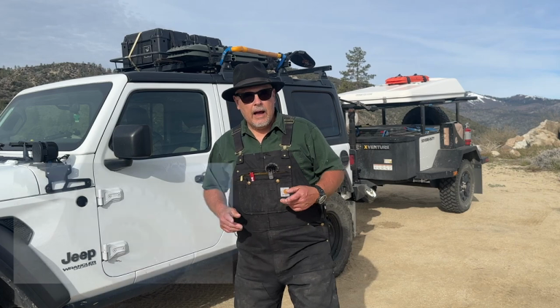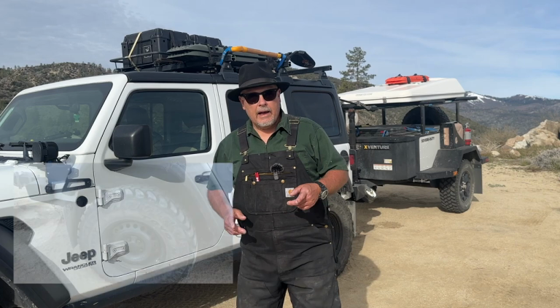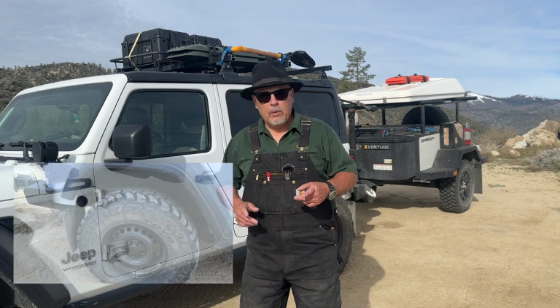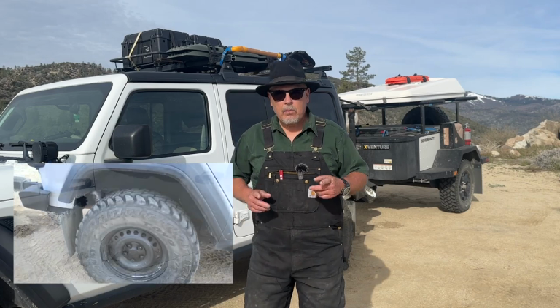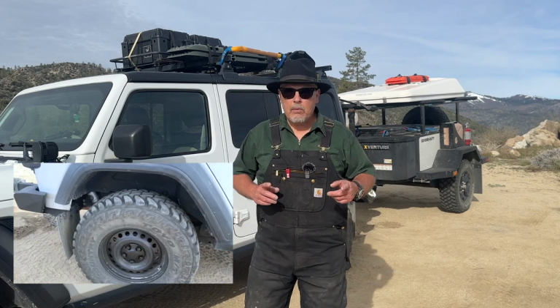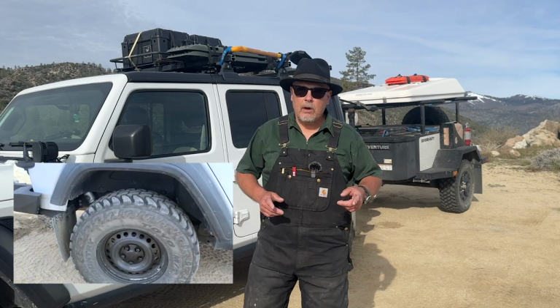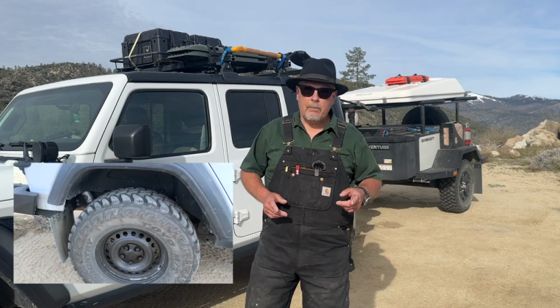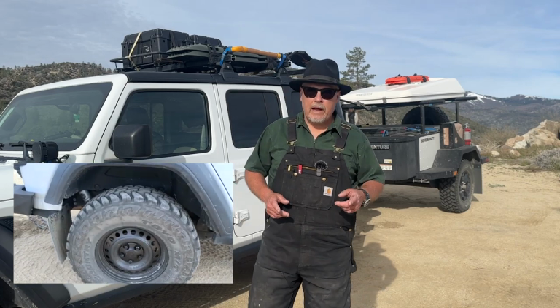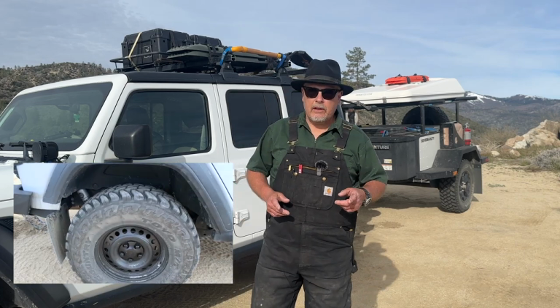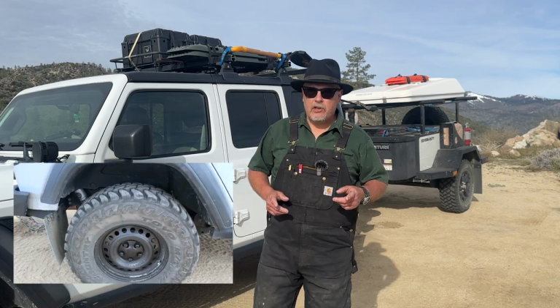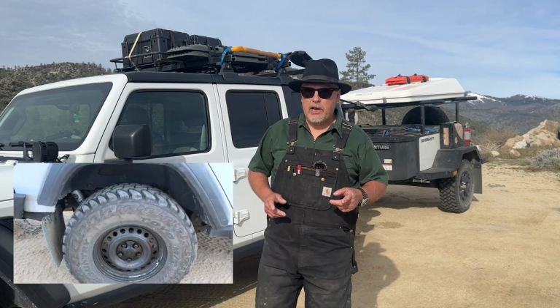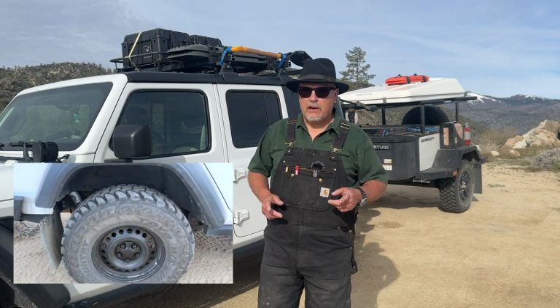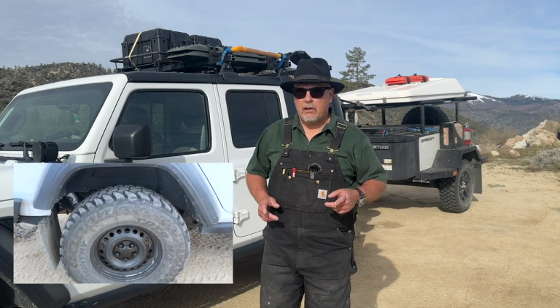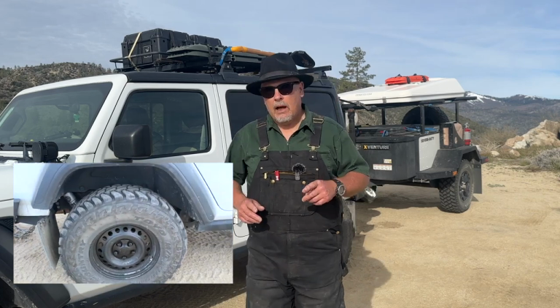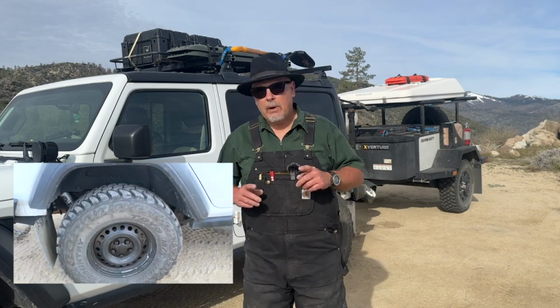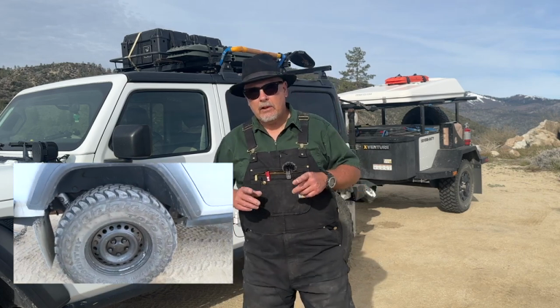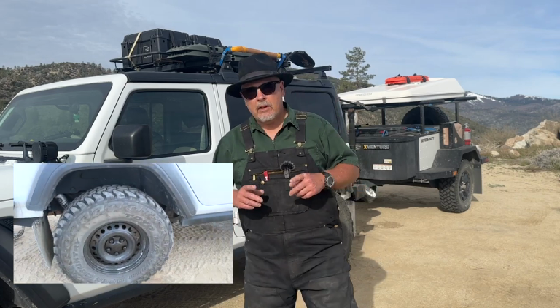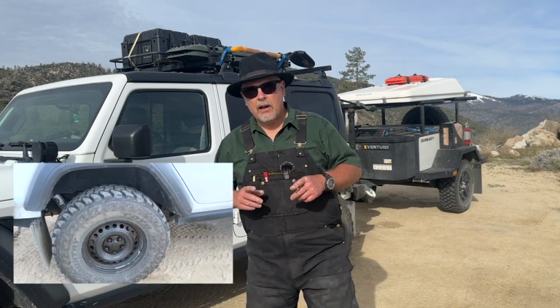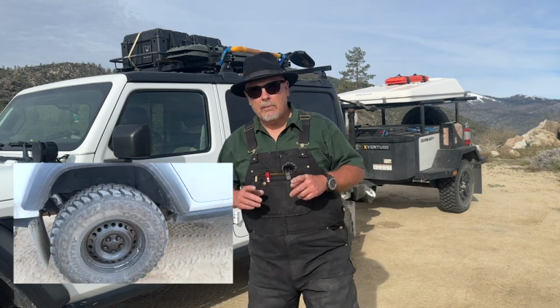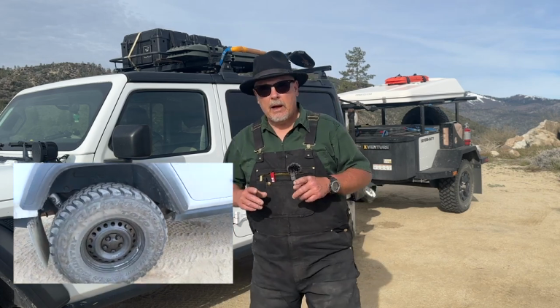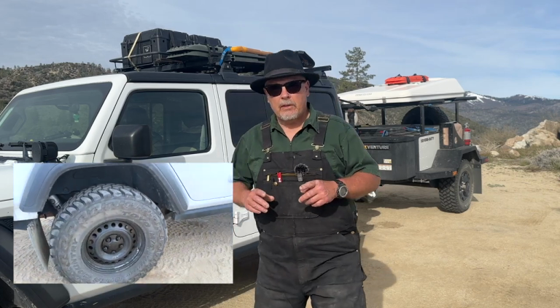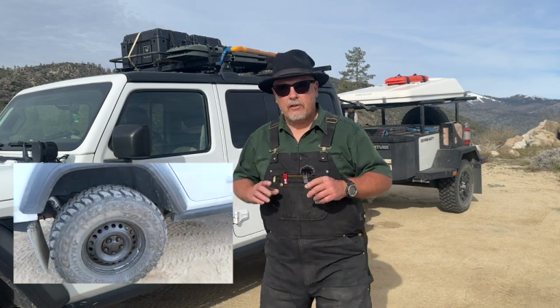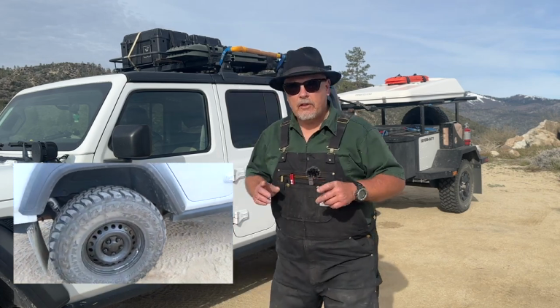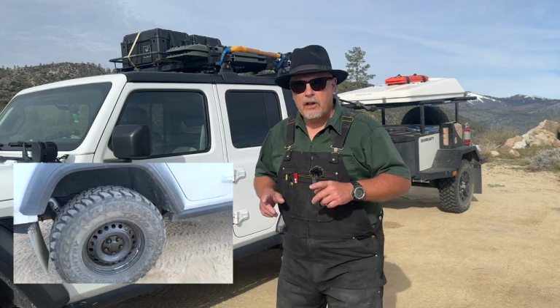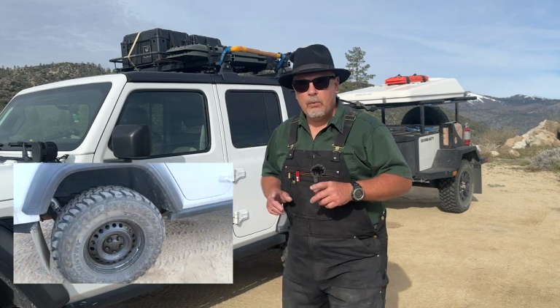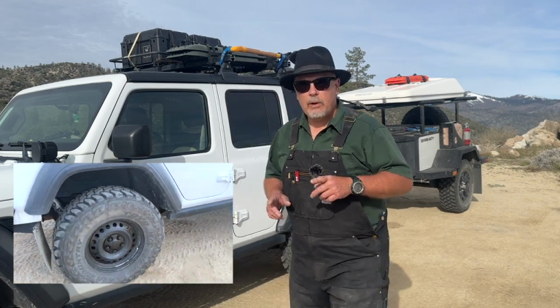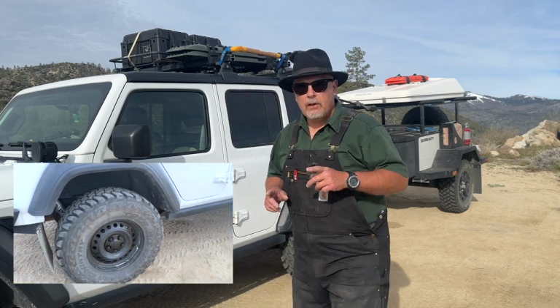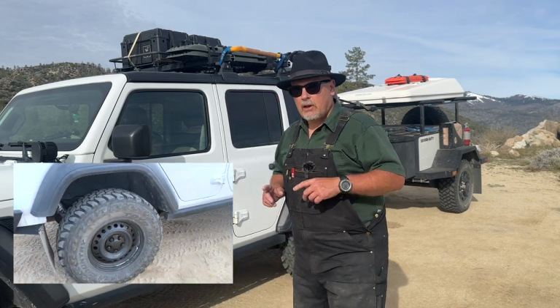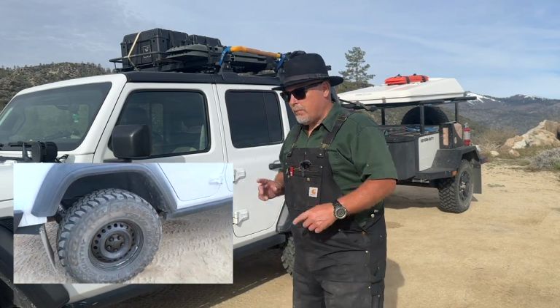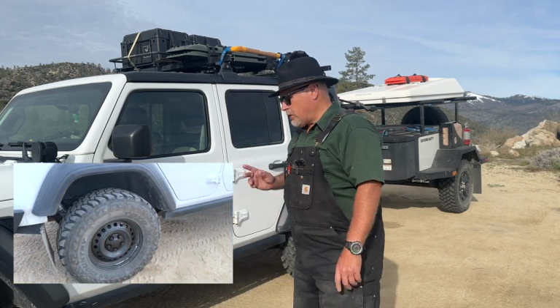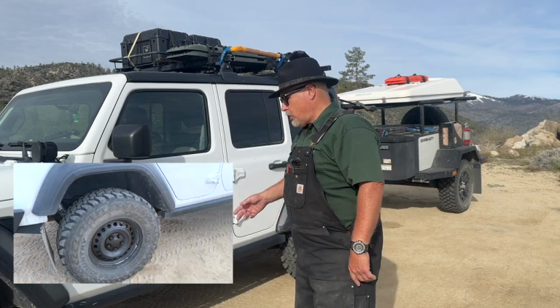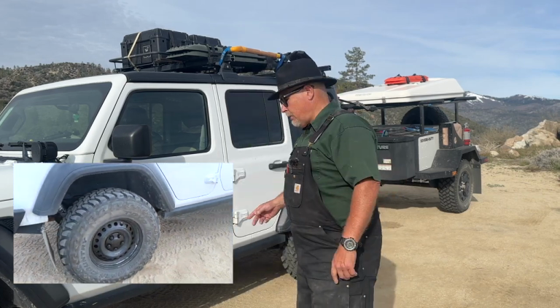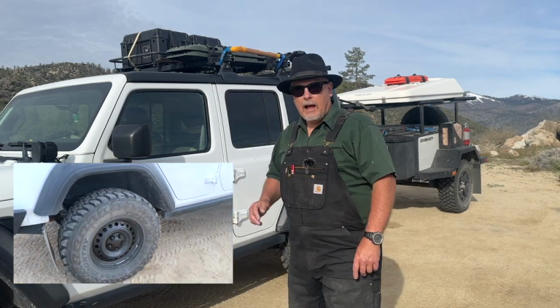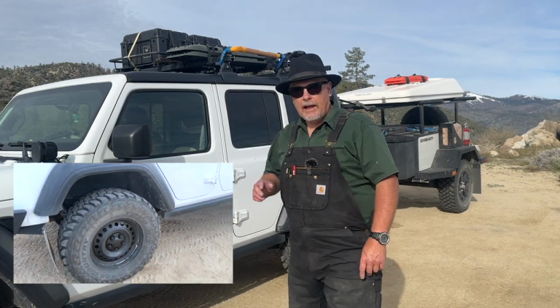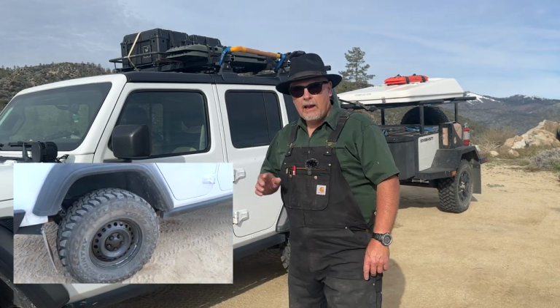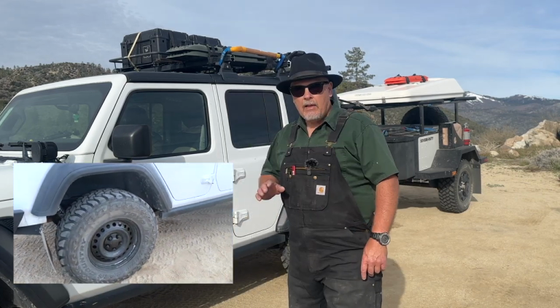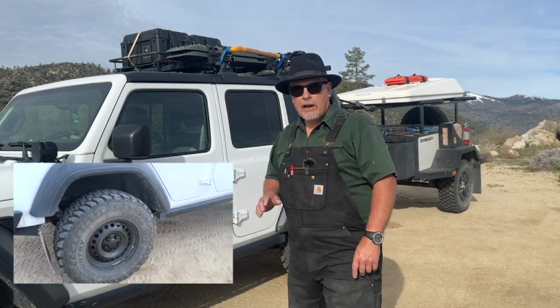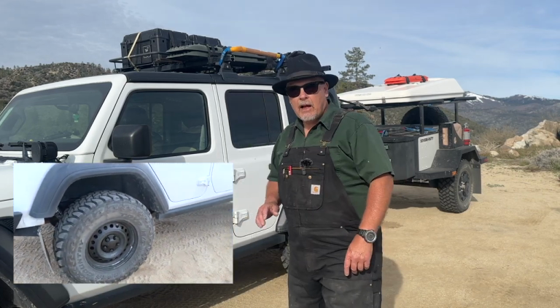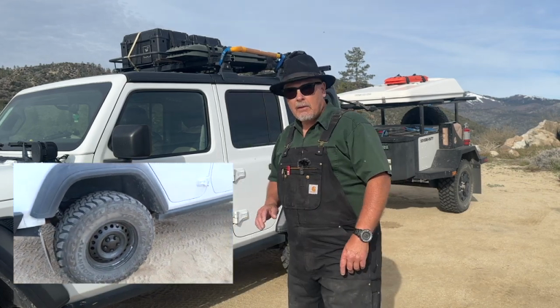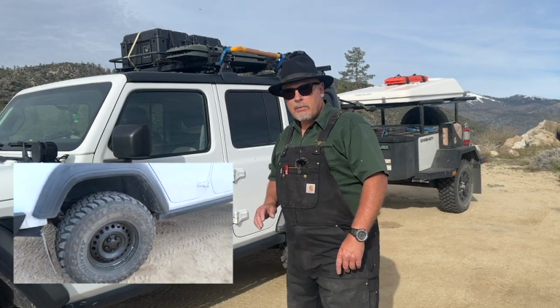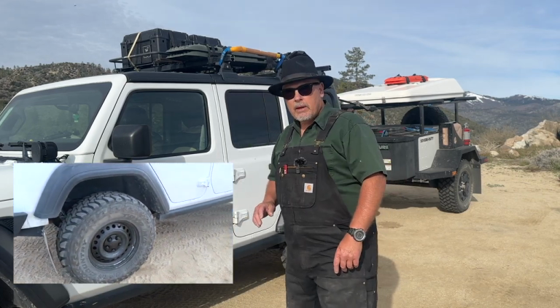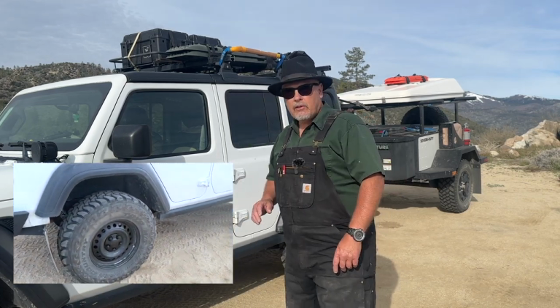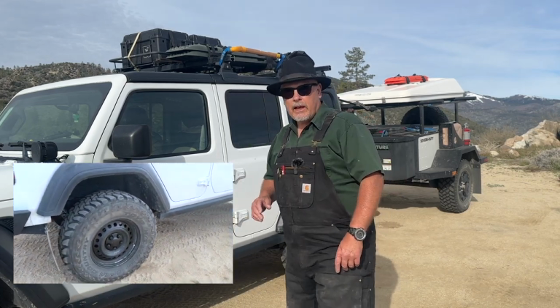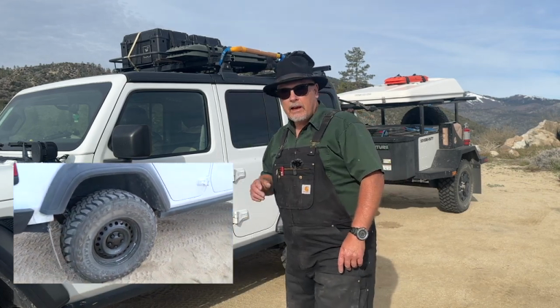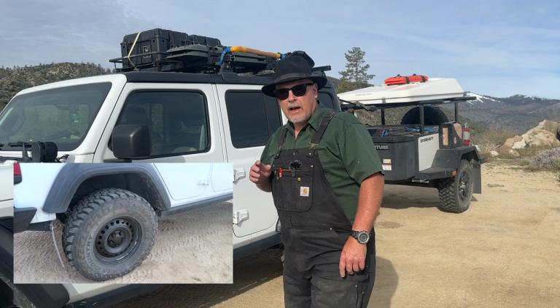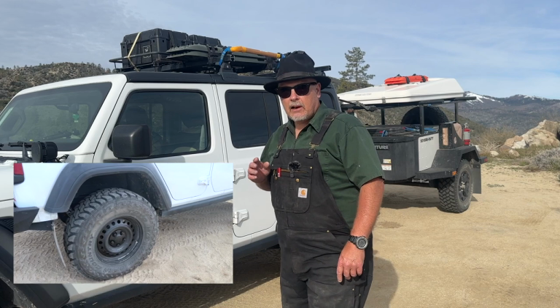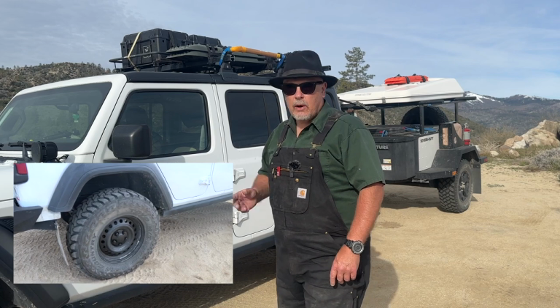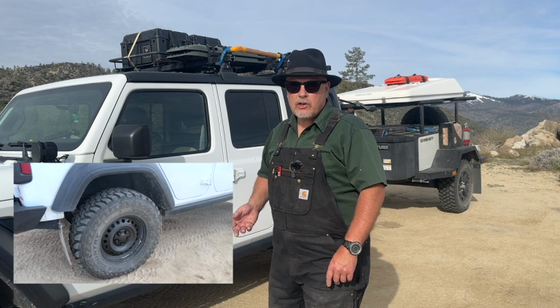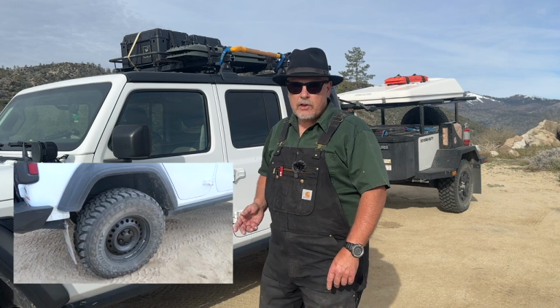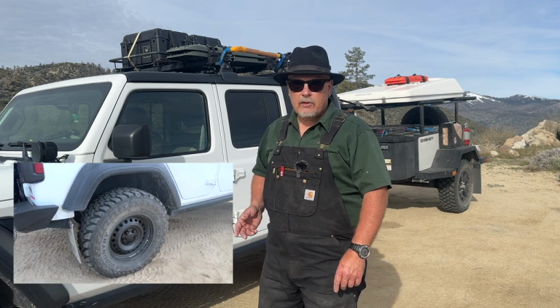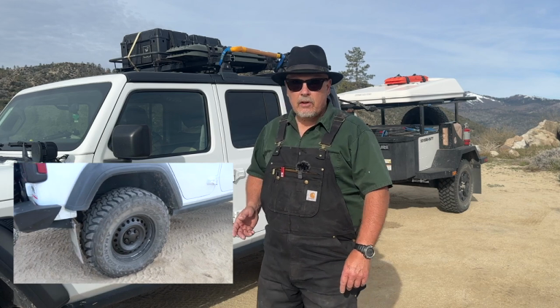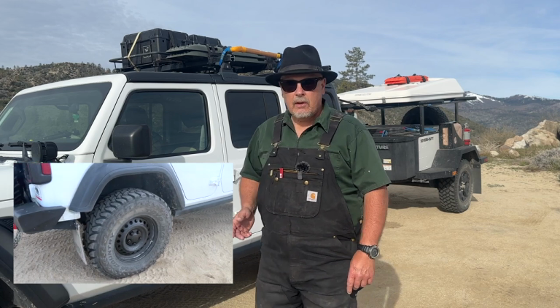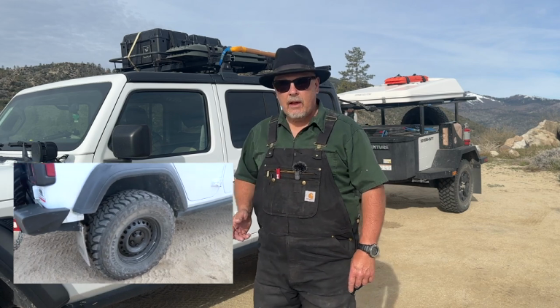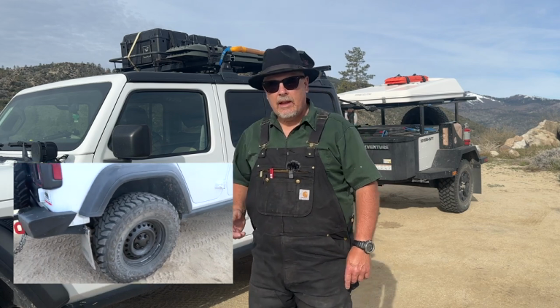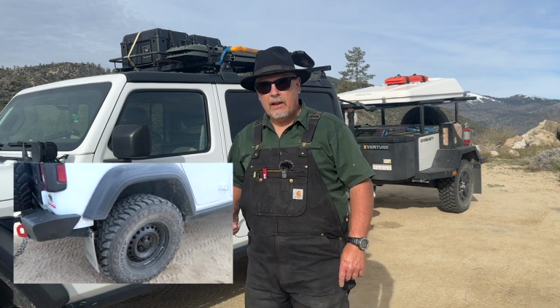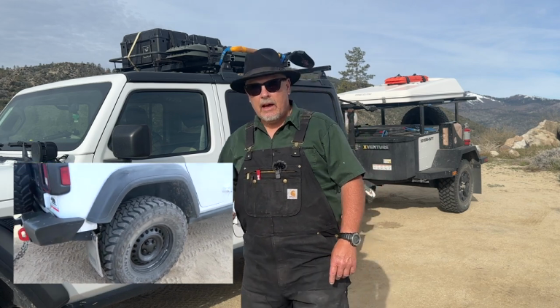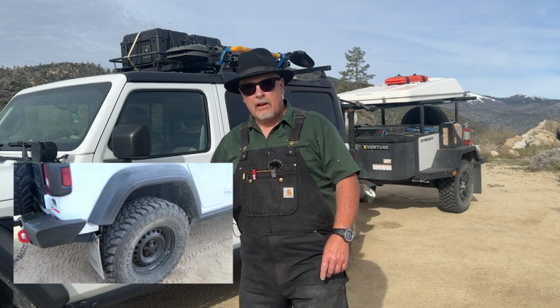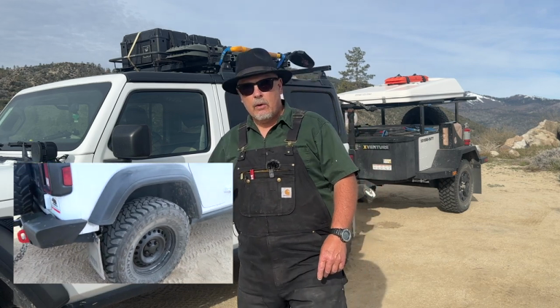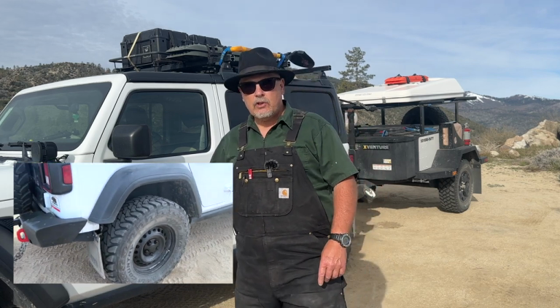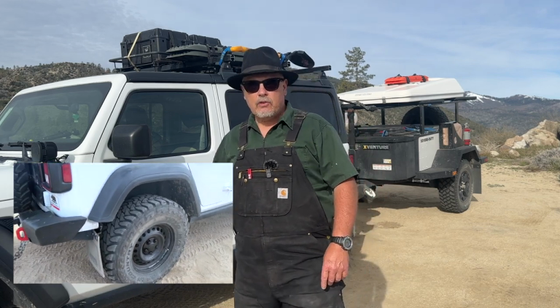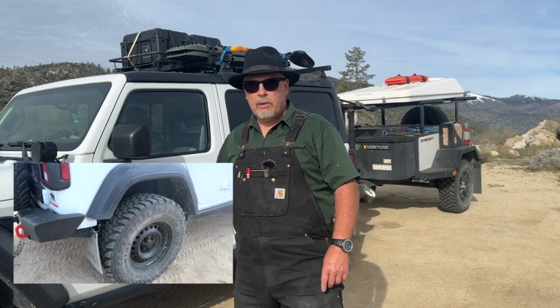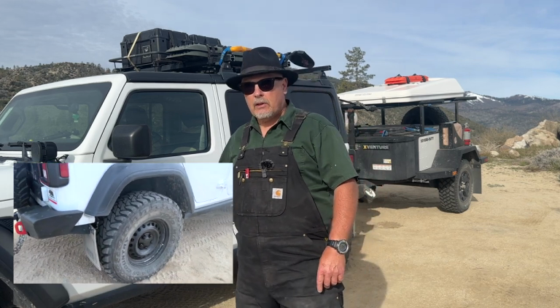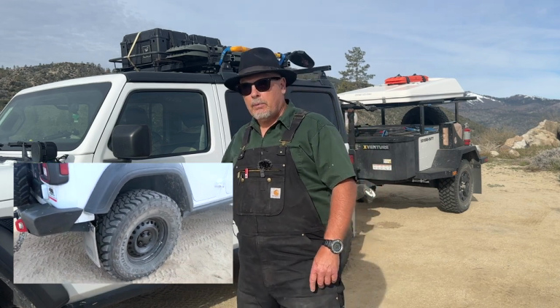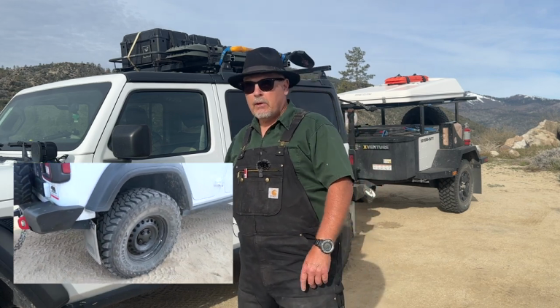Hi, welcome or welcome back to the channel. I wanted to talk about the steel wheels on my Jeep. I get a lot of compliments and a lot of questions about the part numbers that I used to get these steel wheels on here.